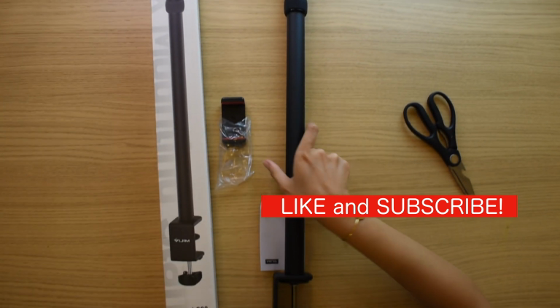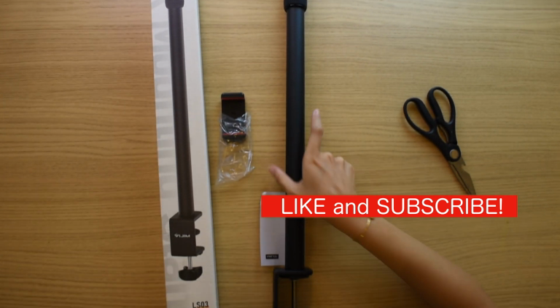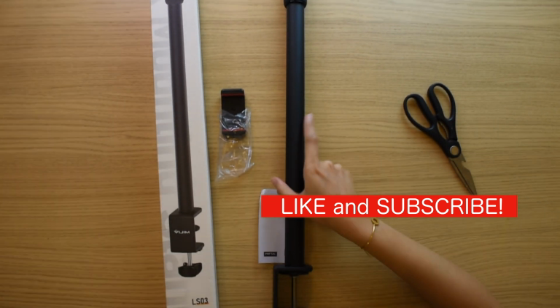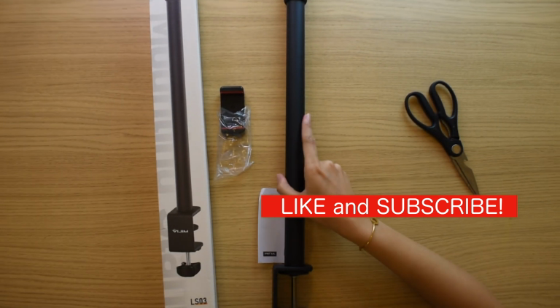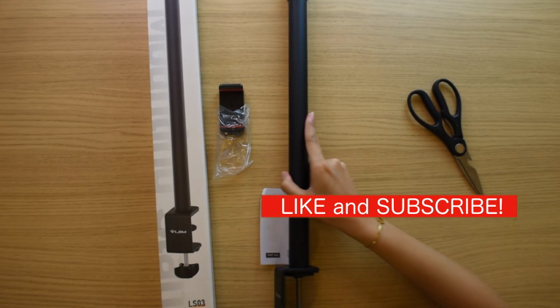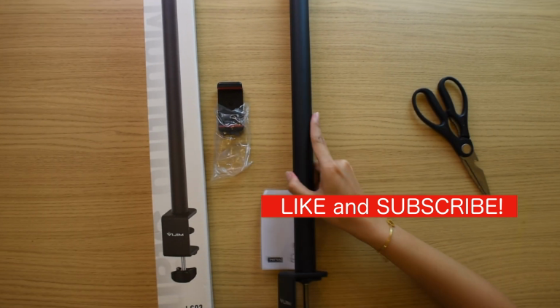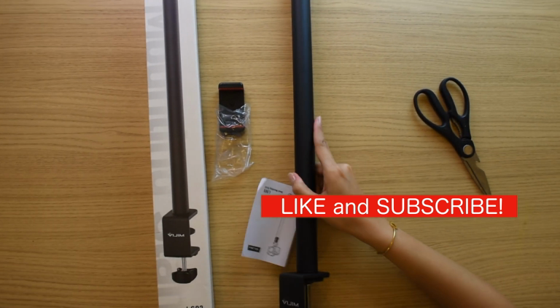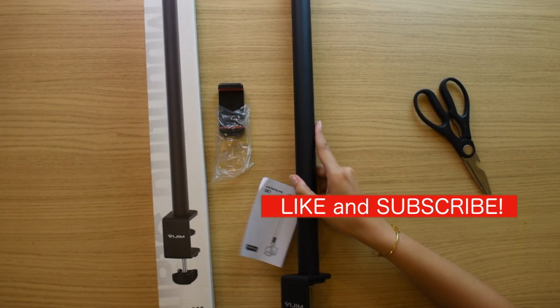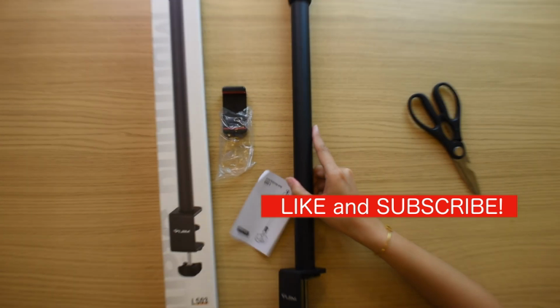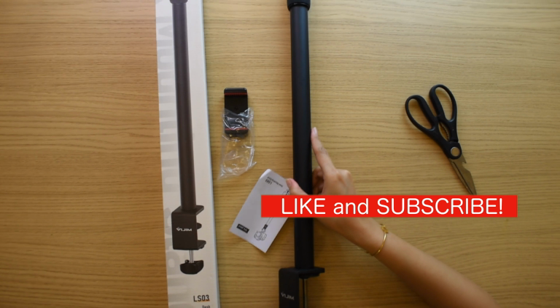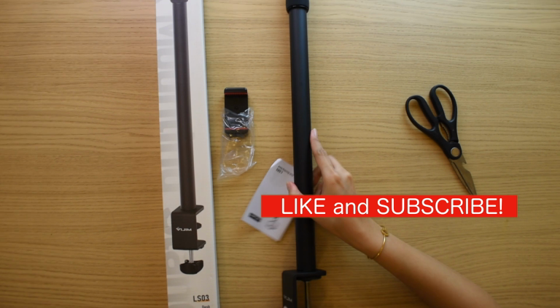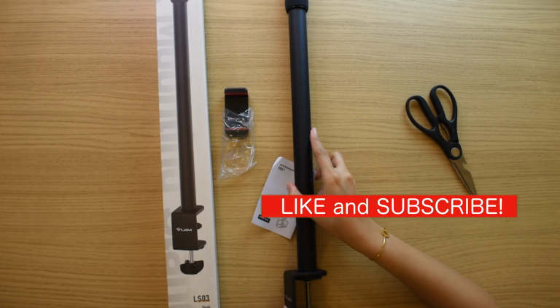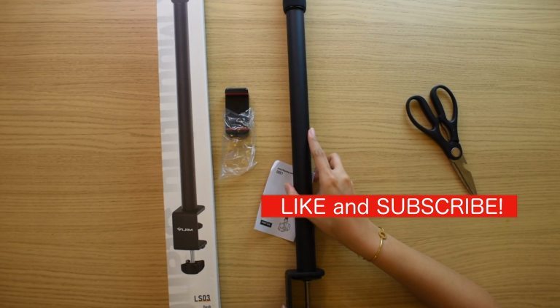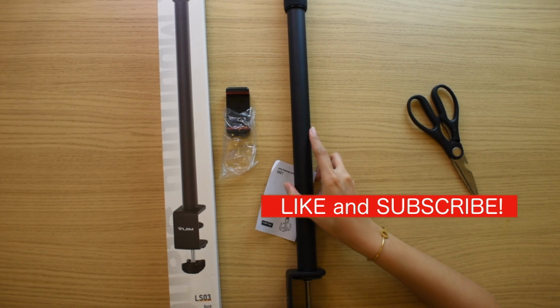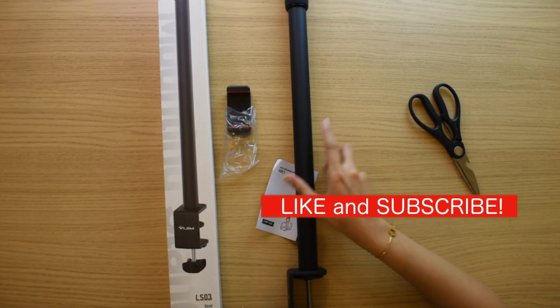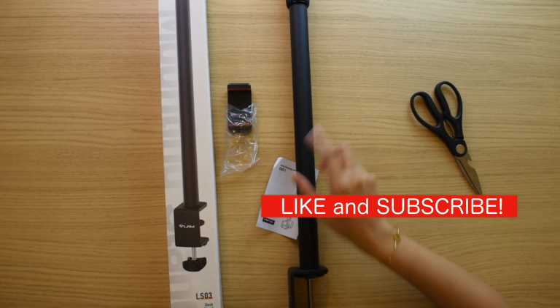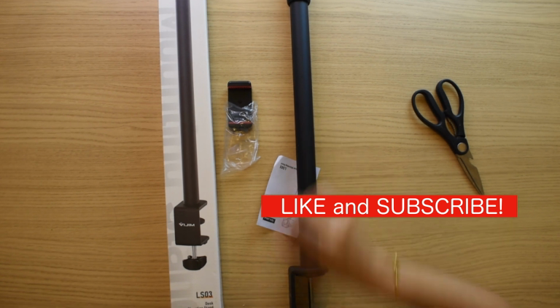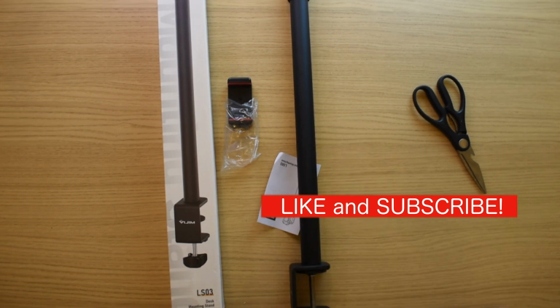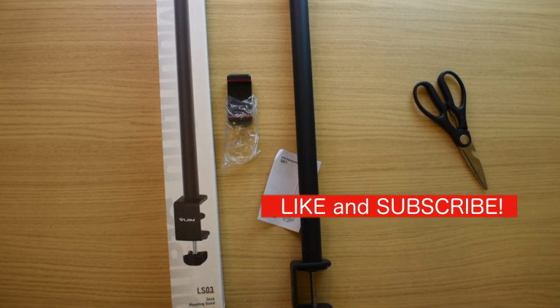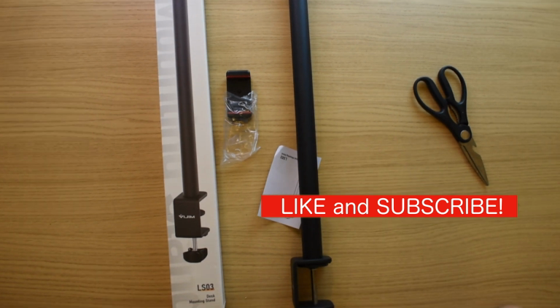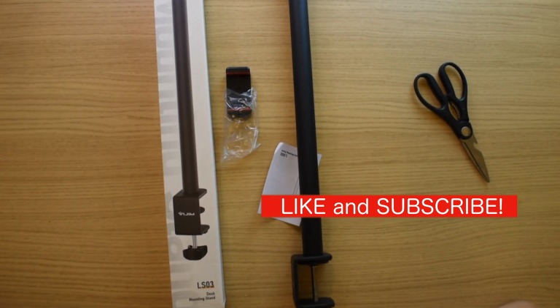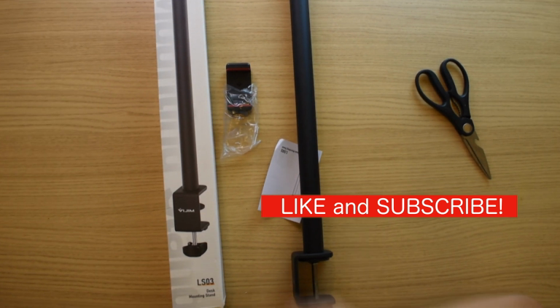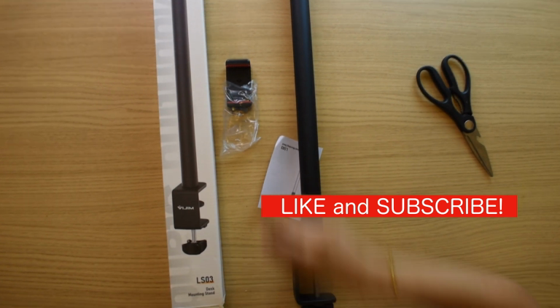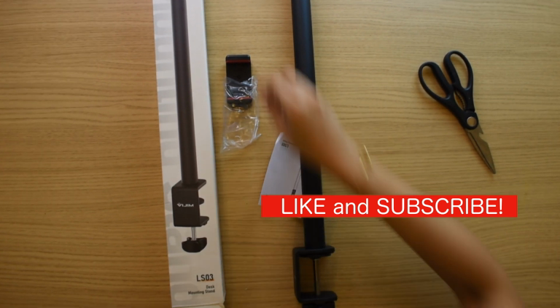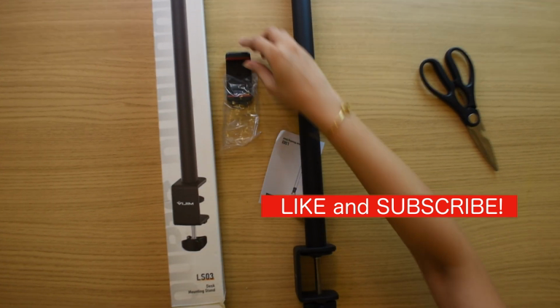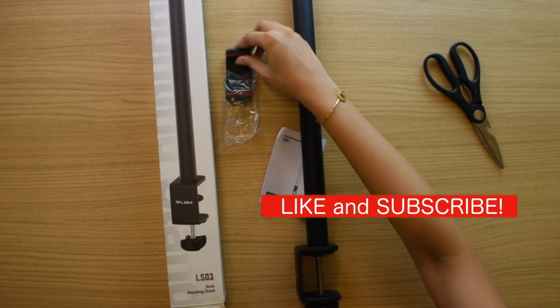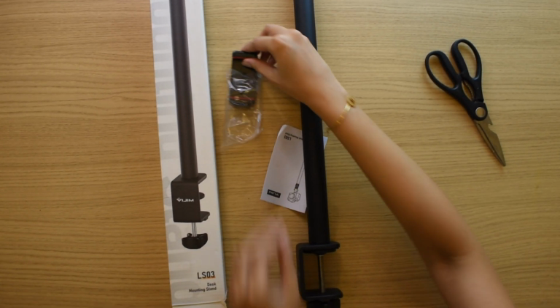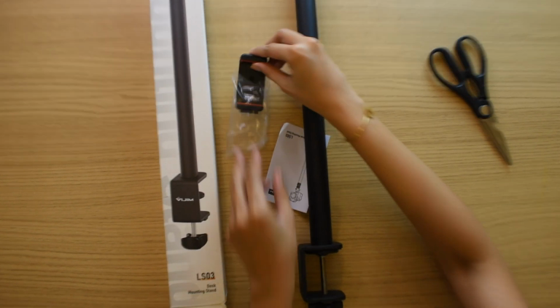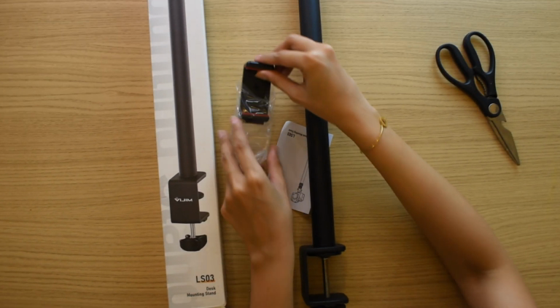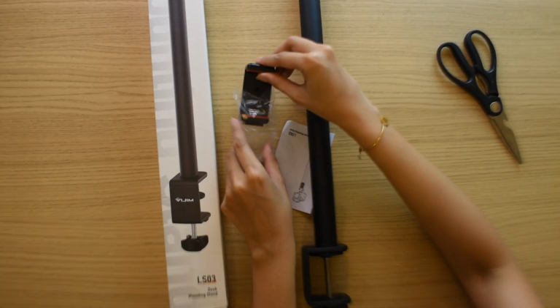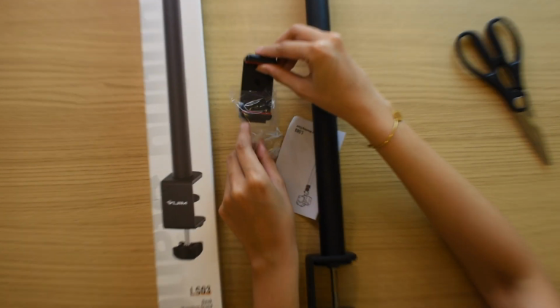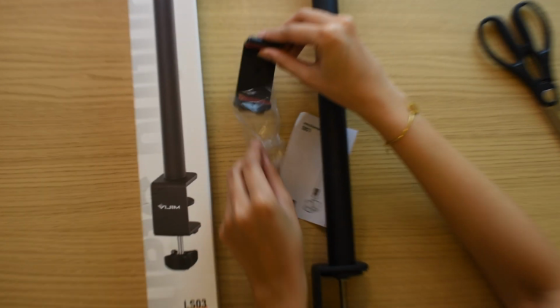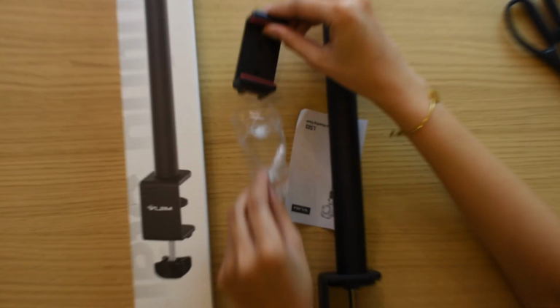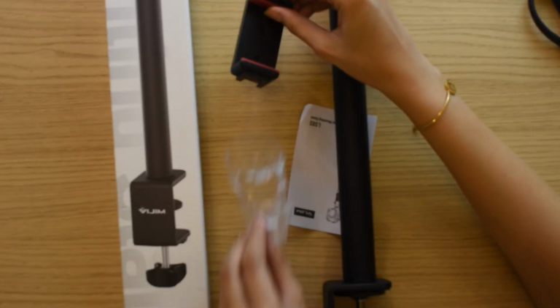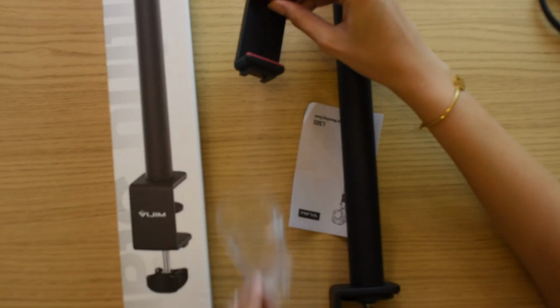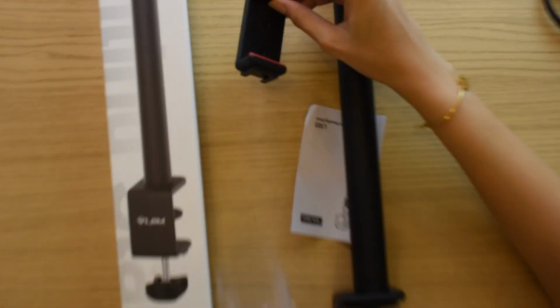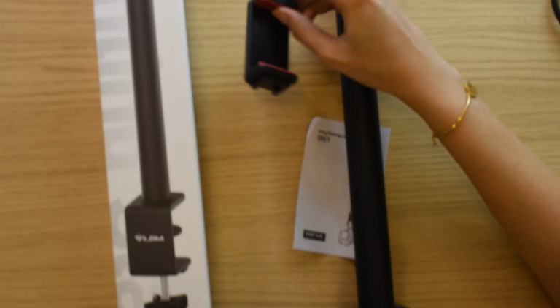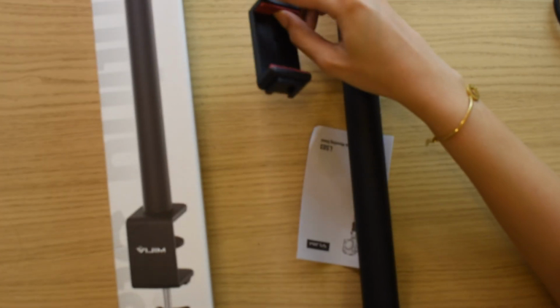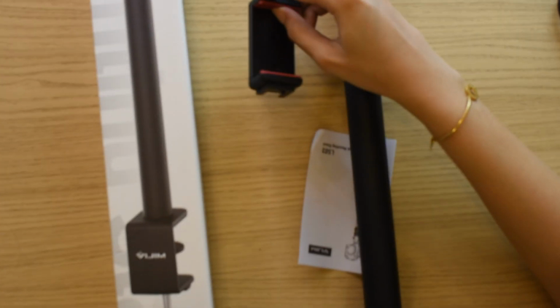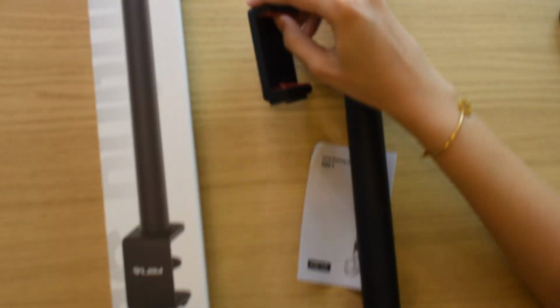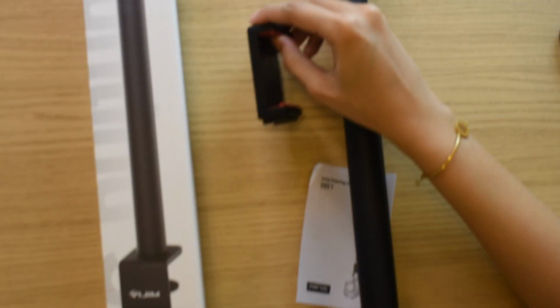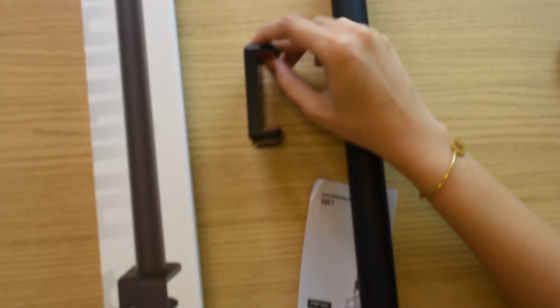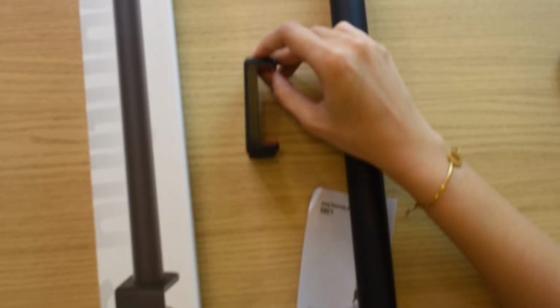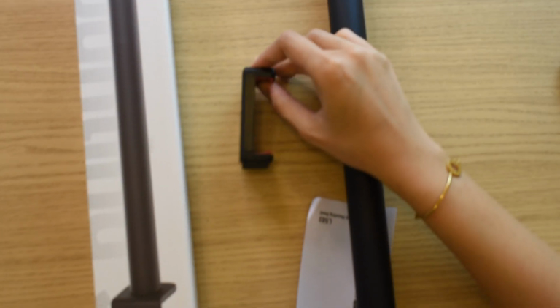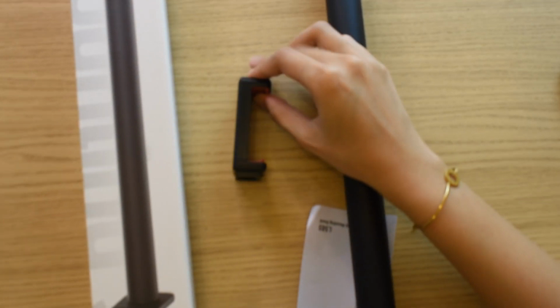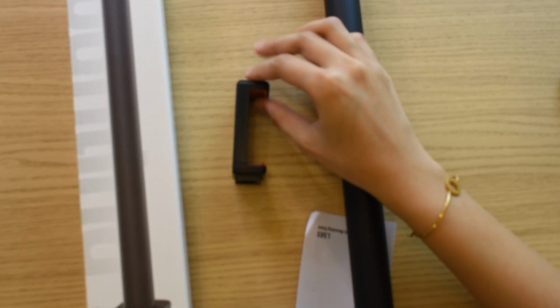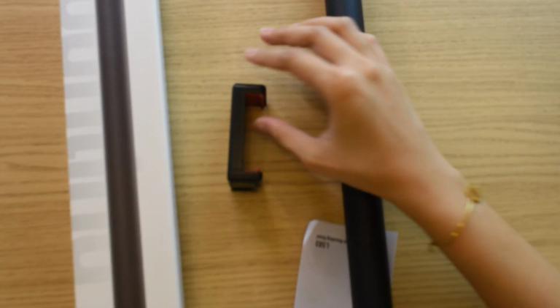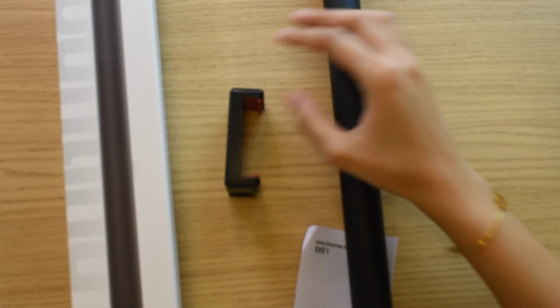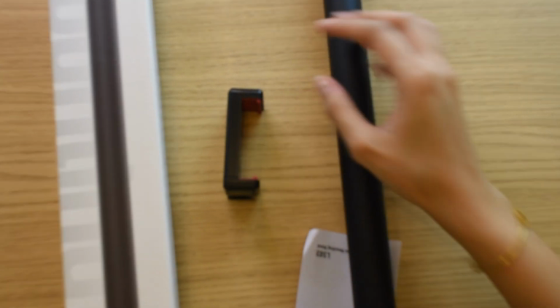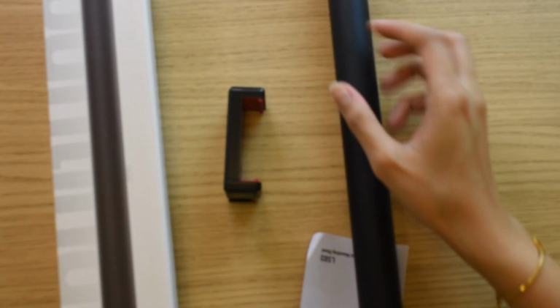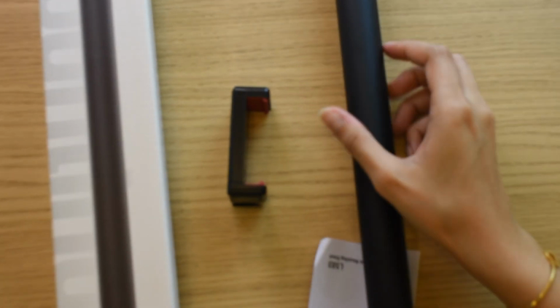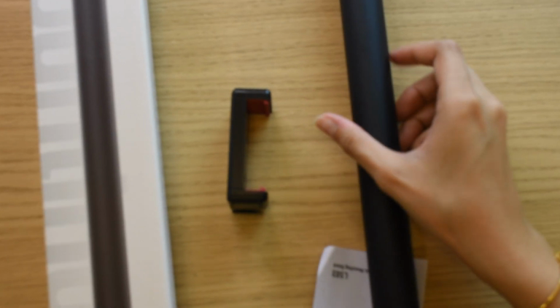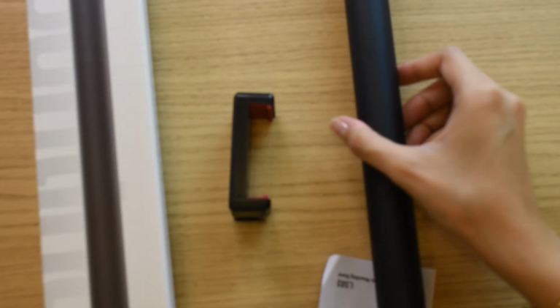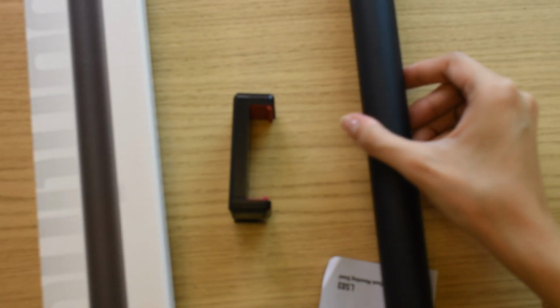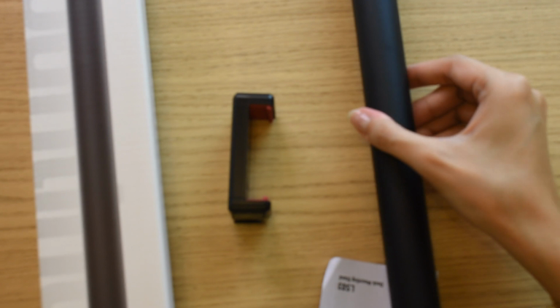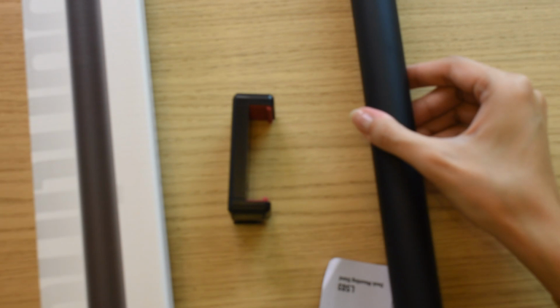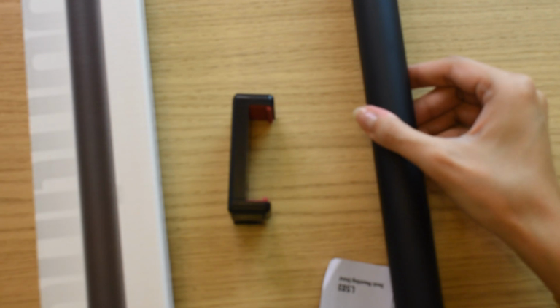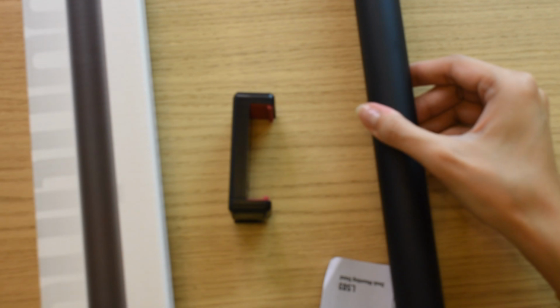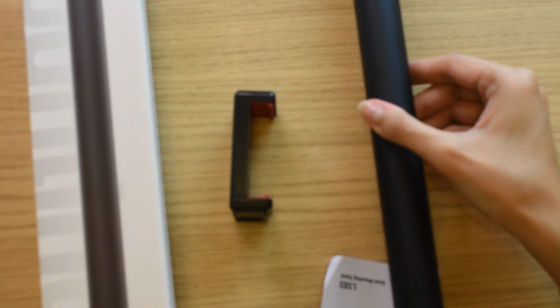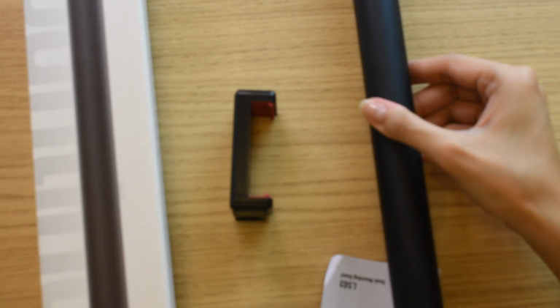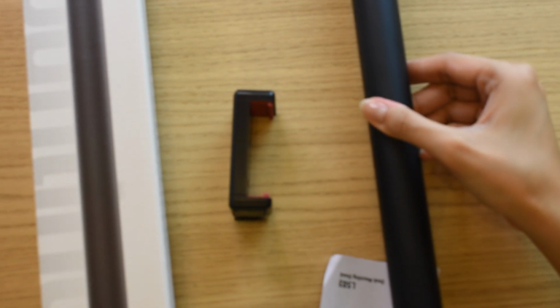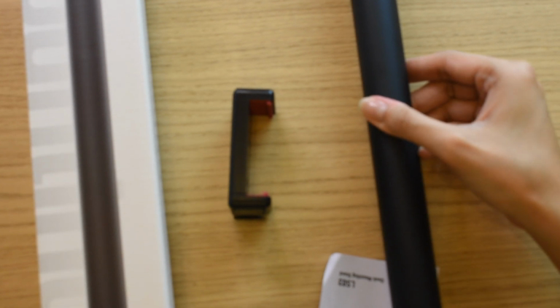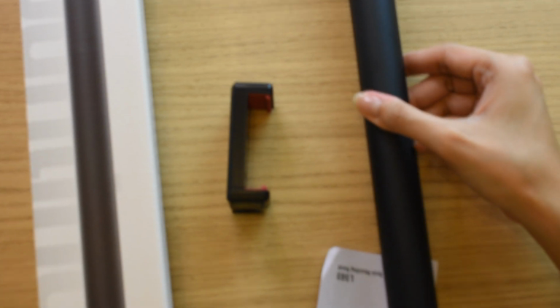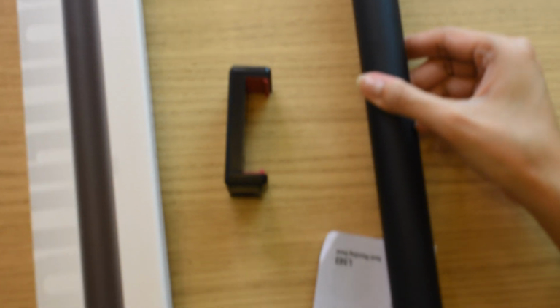So let's head to see what's inside the package. We have the pole itself, the product itself, a phone clip, and a manual.